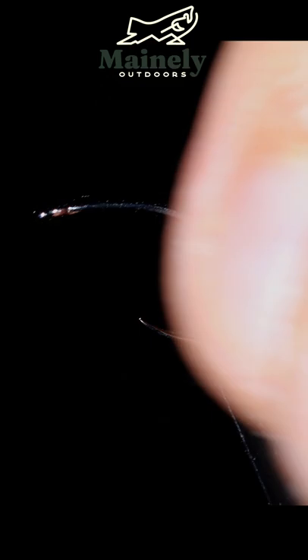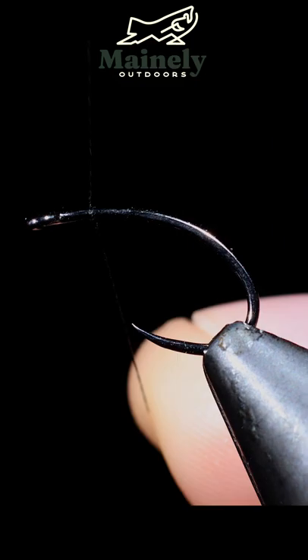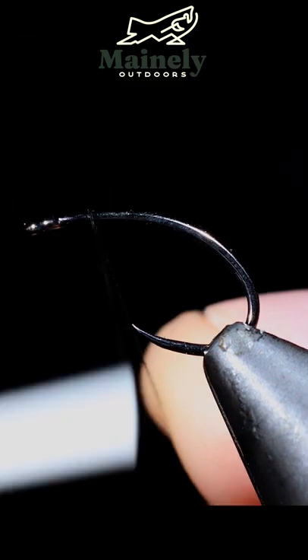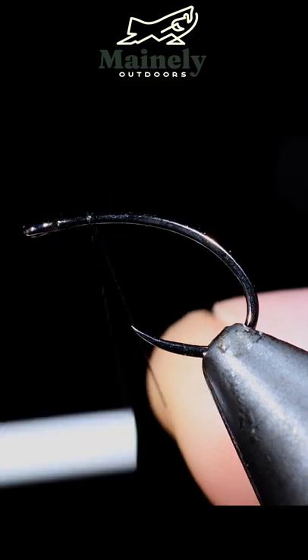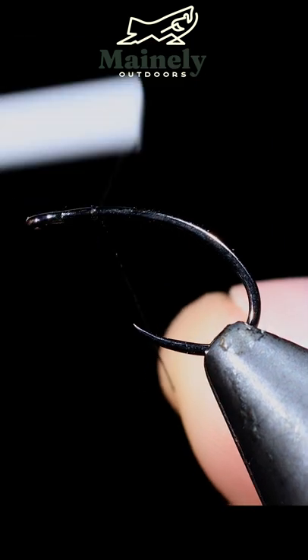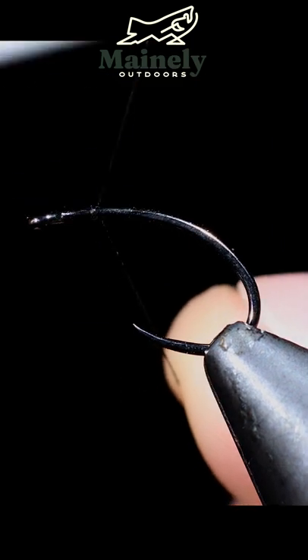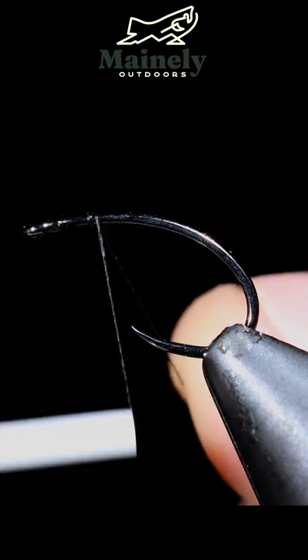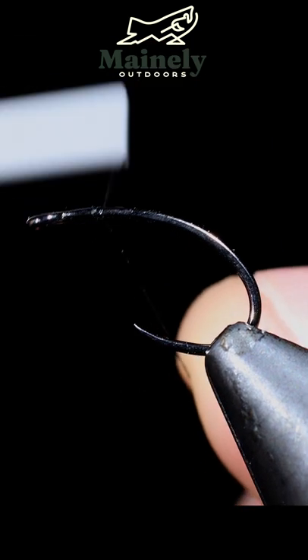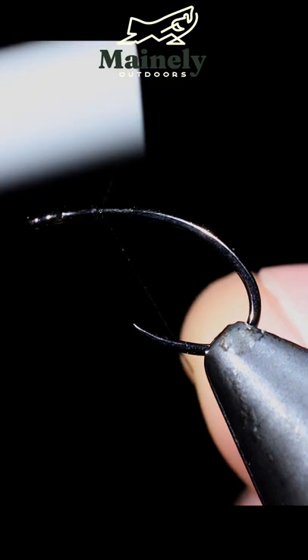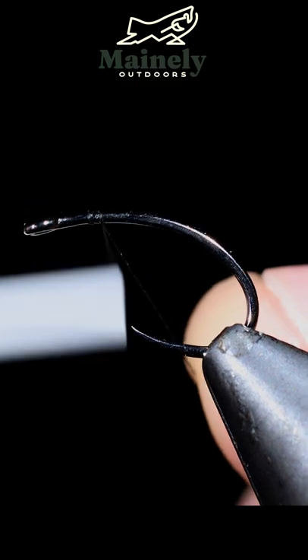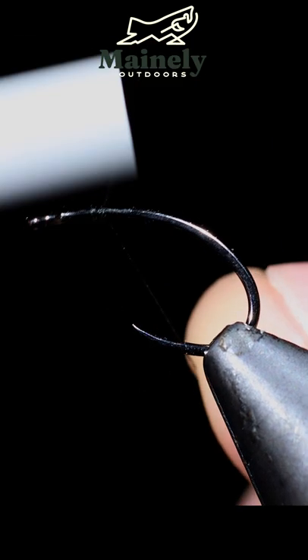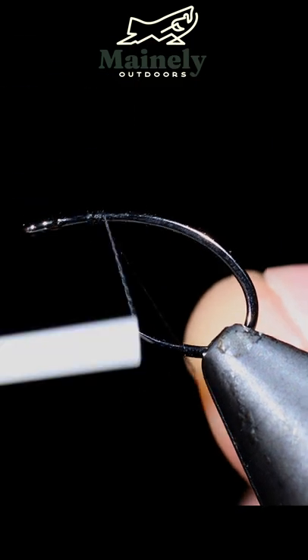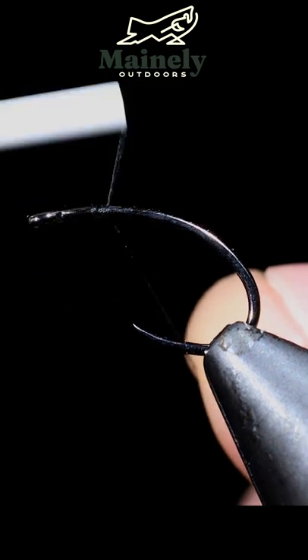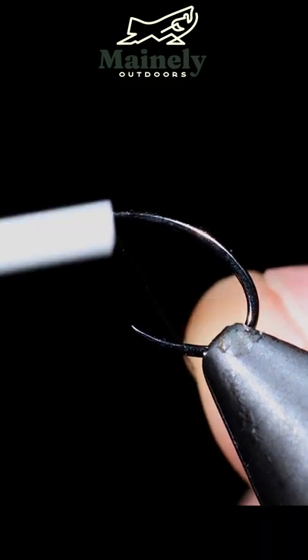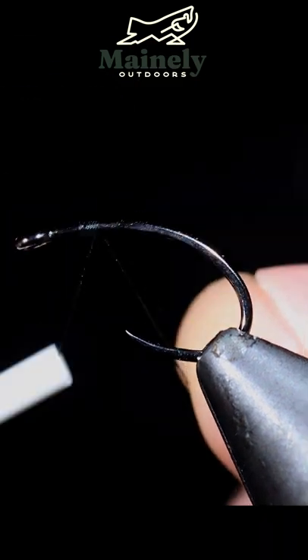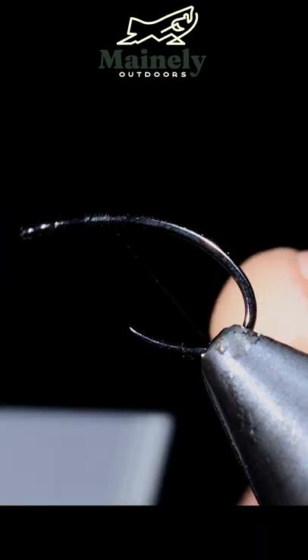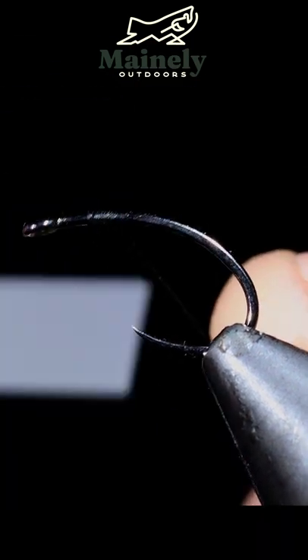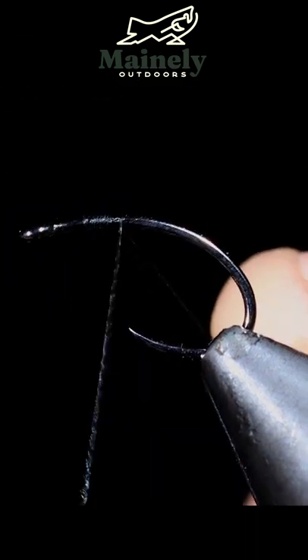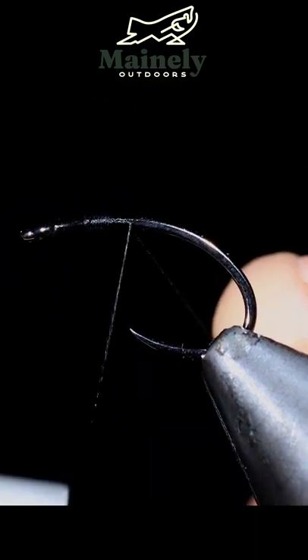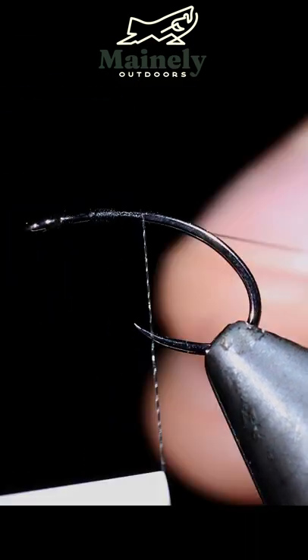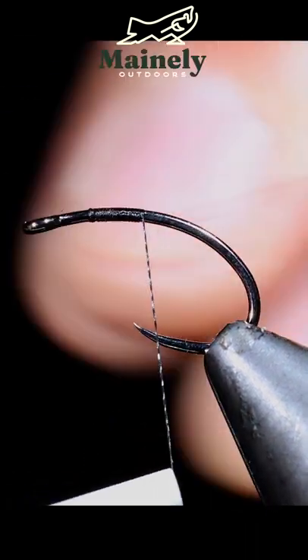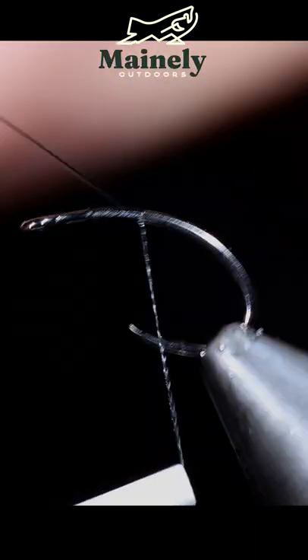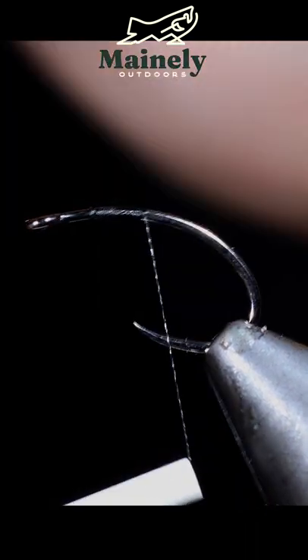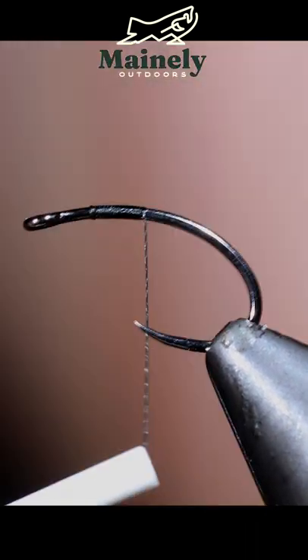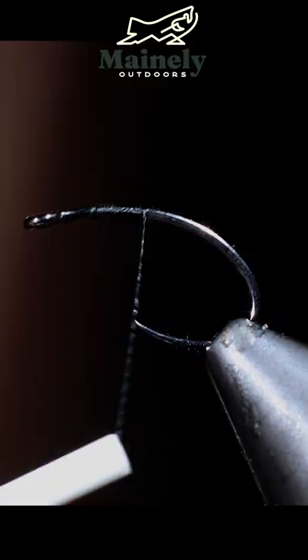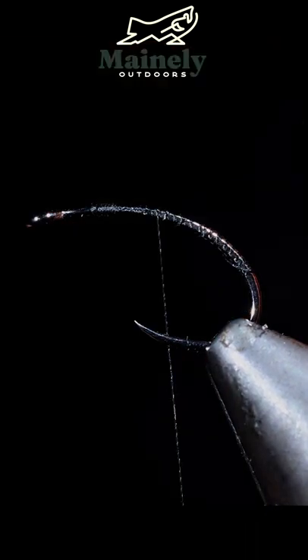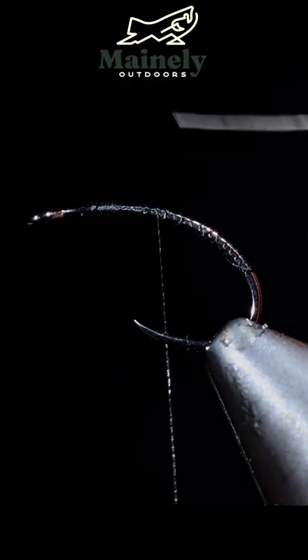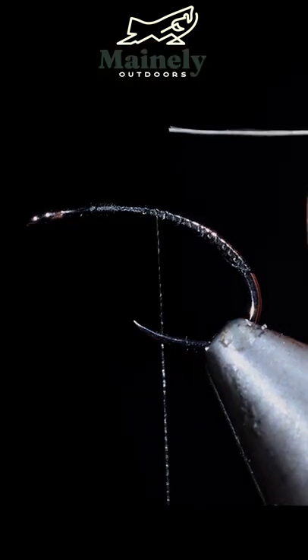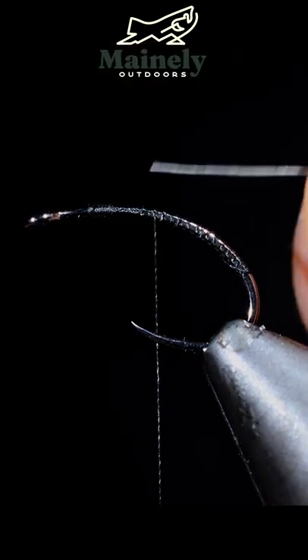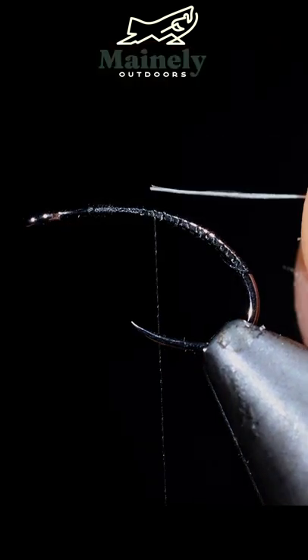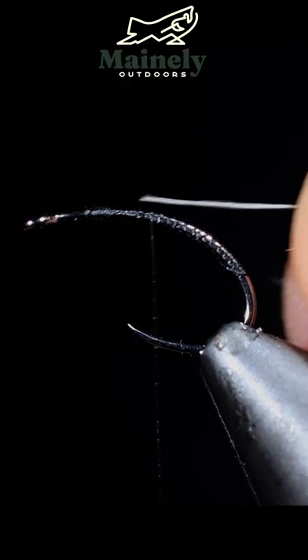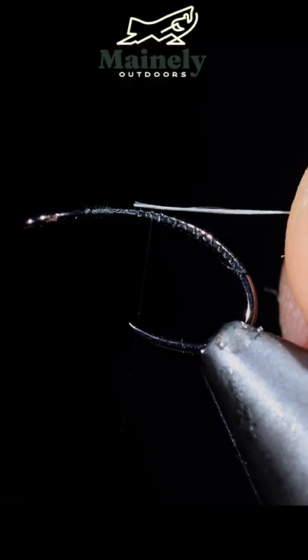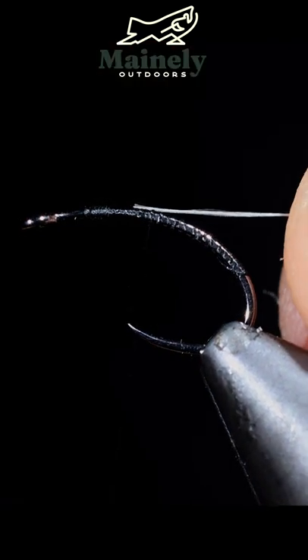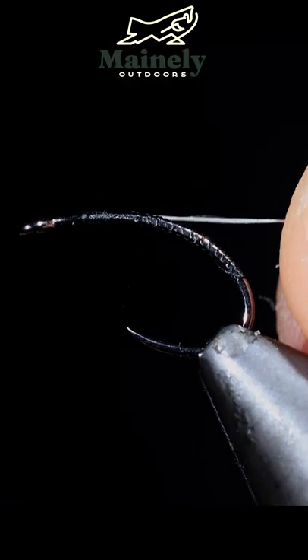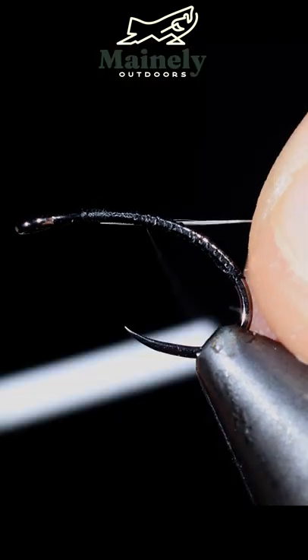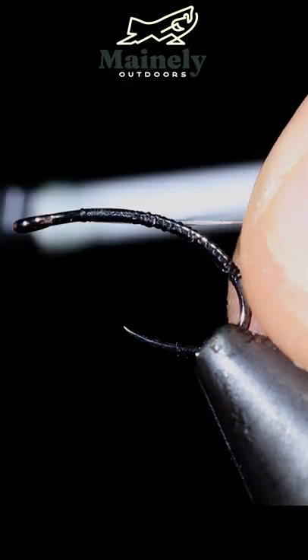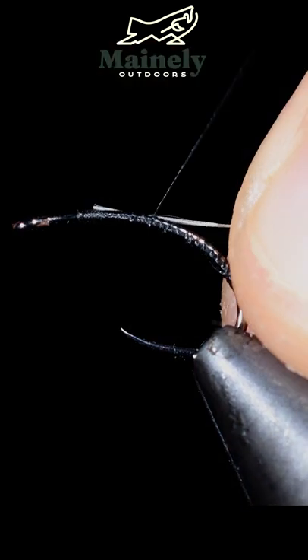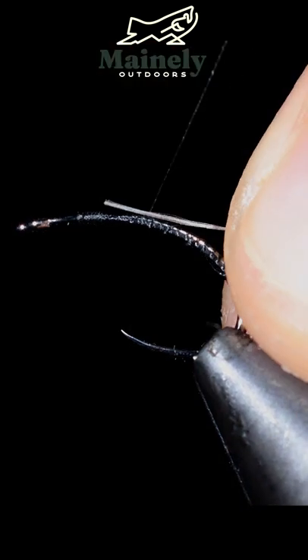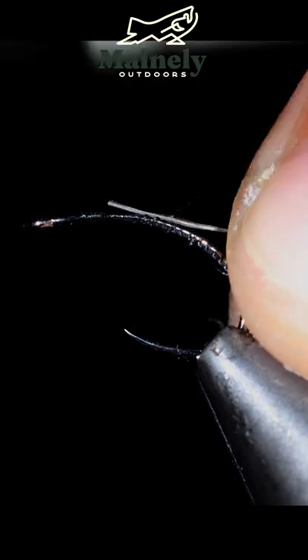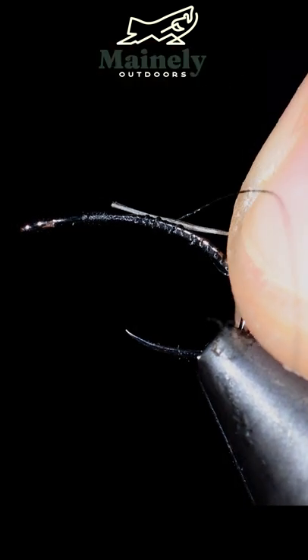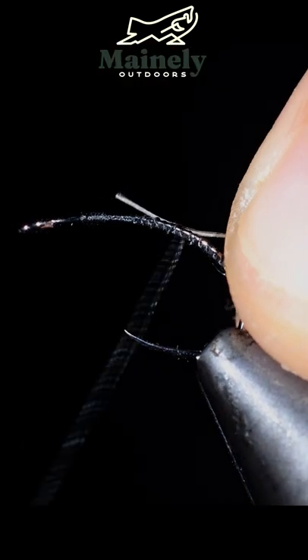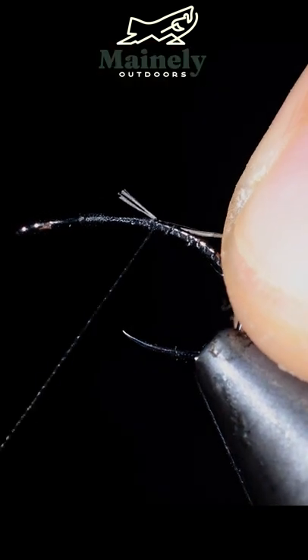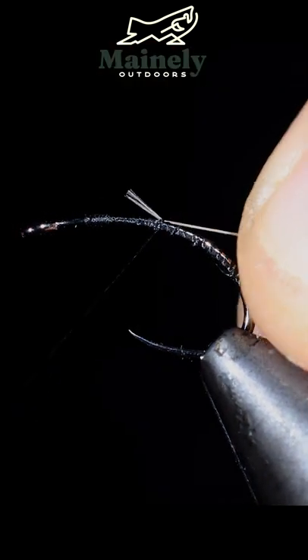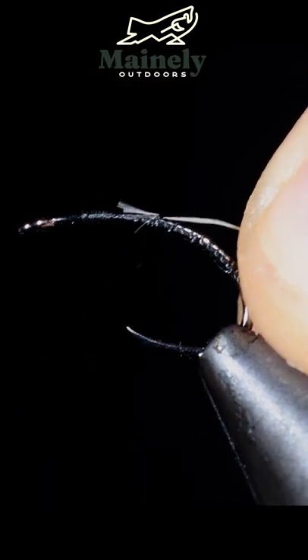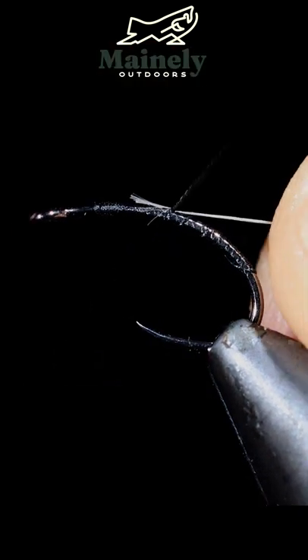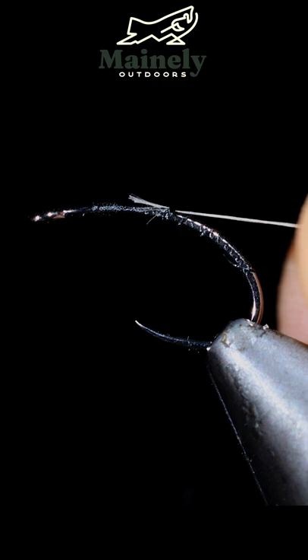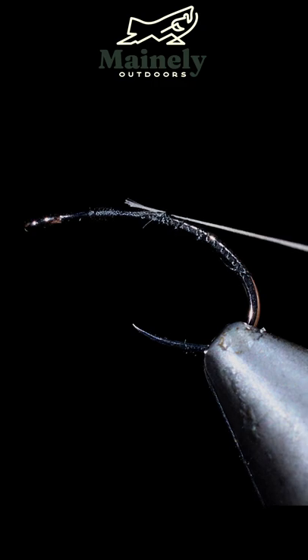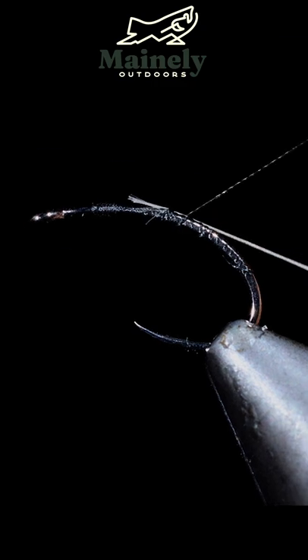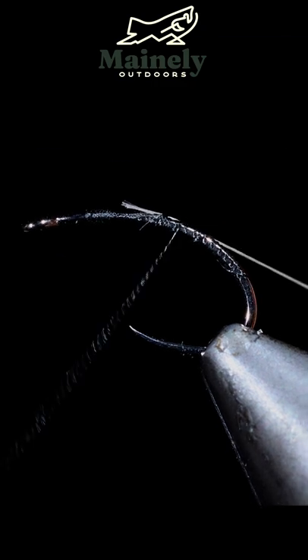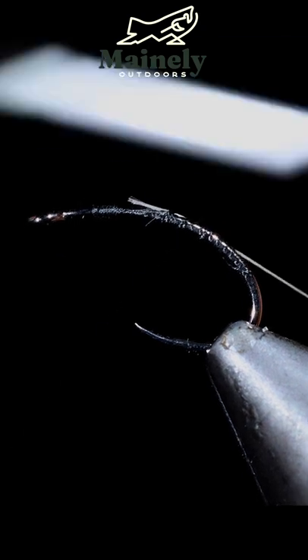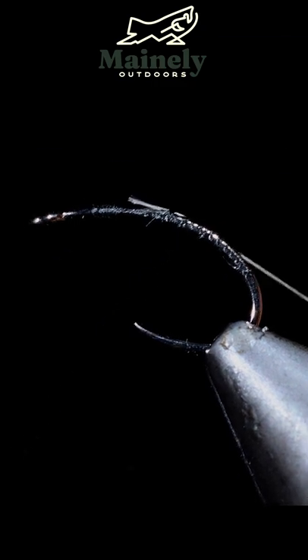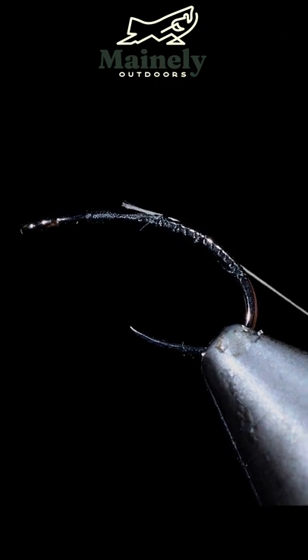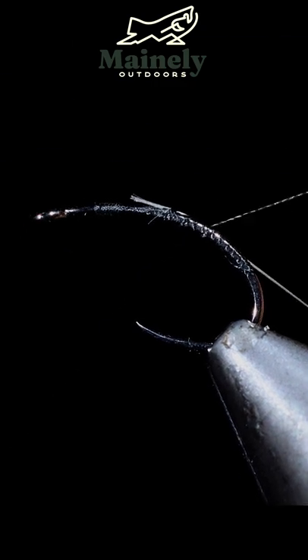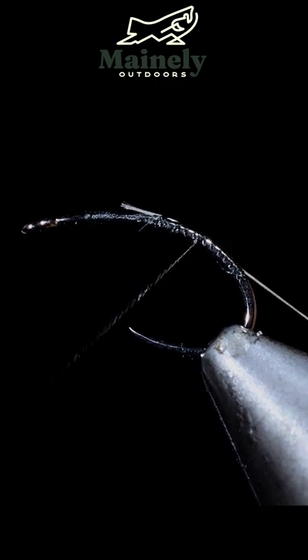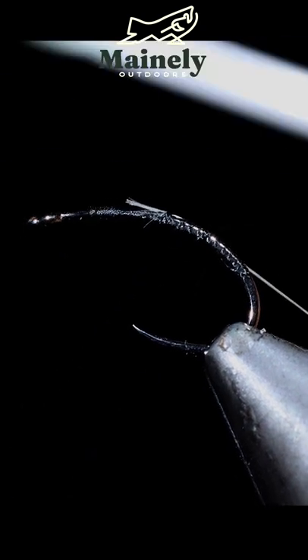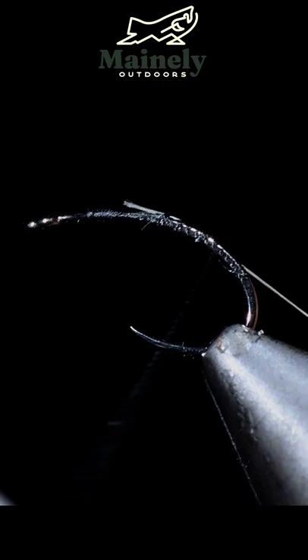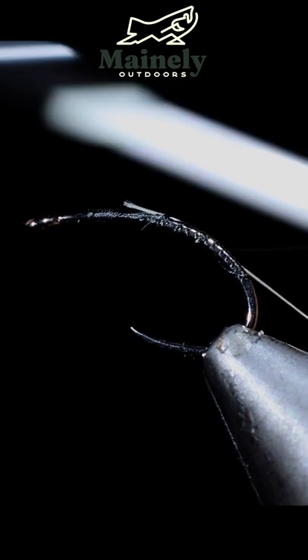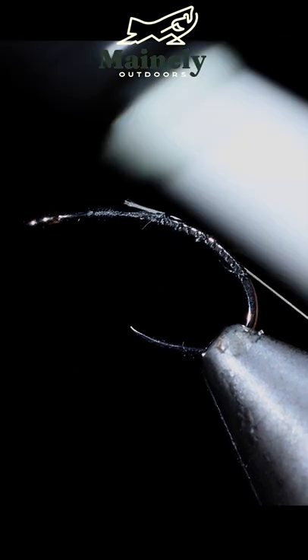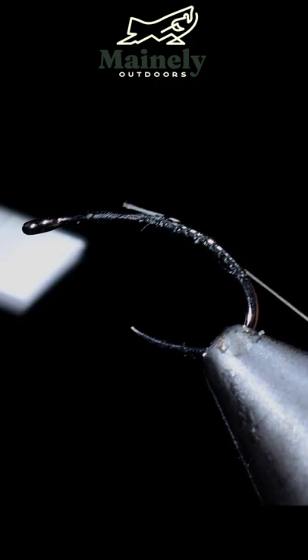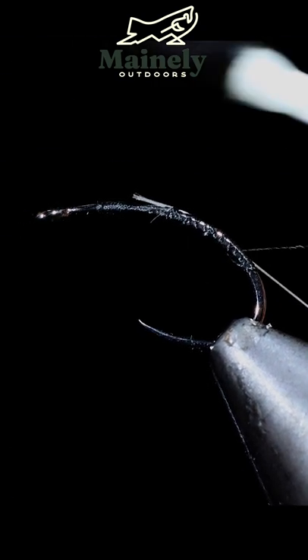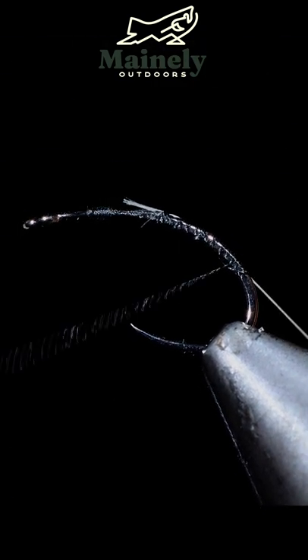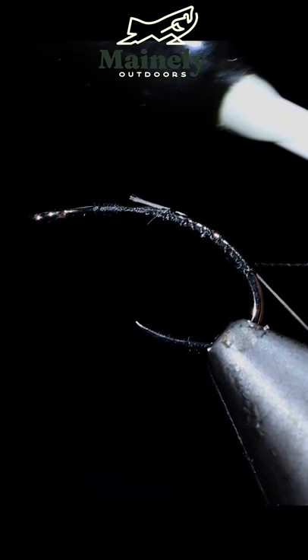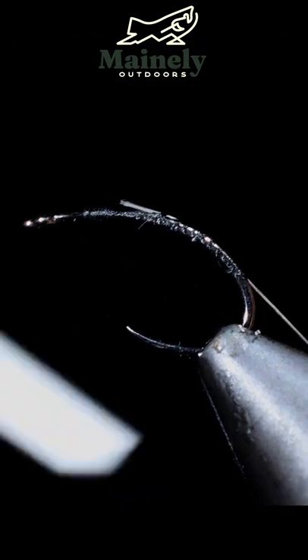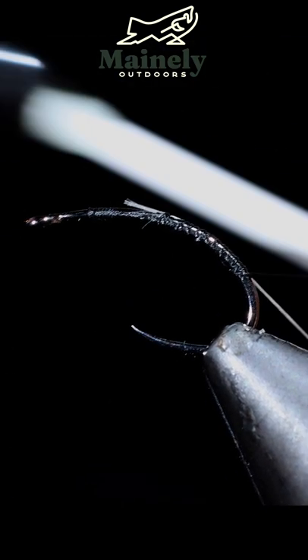We'll start off with some Vevis thread. Here I'm using black and grab some white Vevis. Secure tightly to your hook shank.